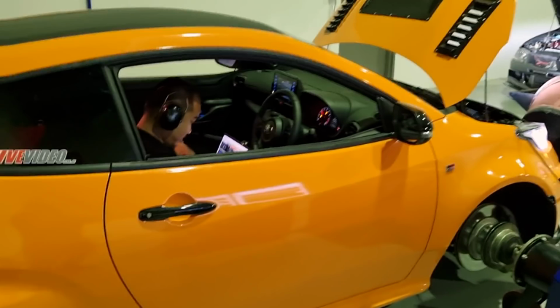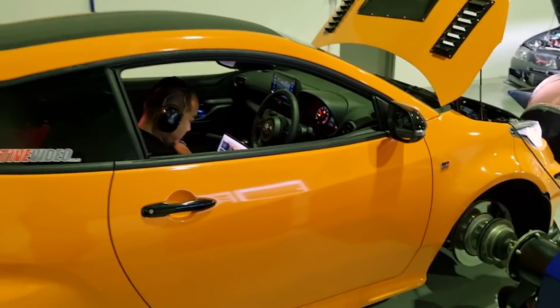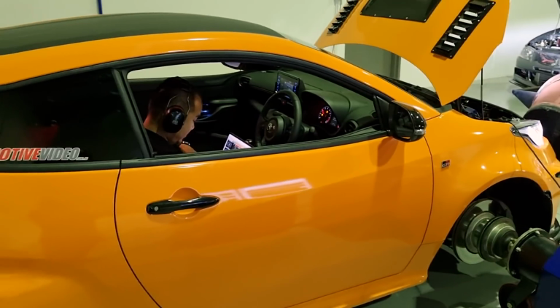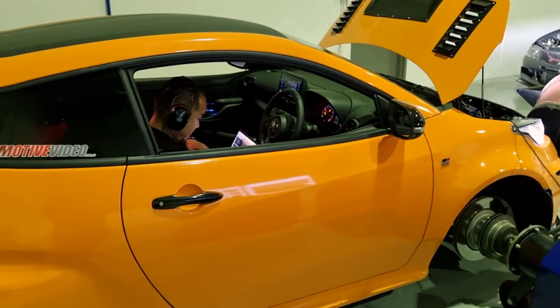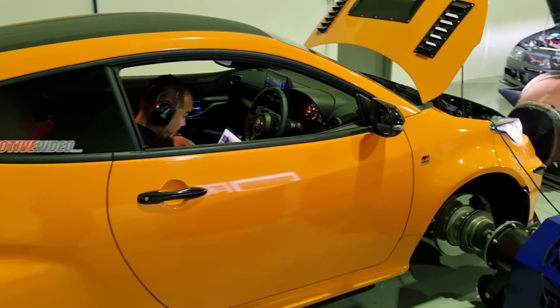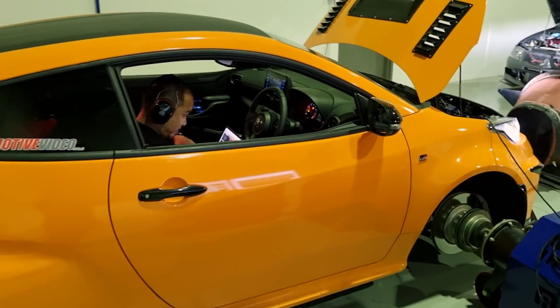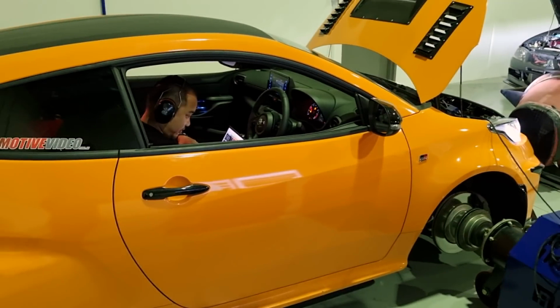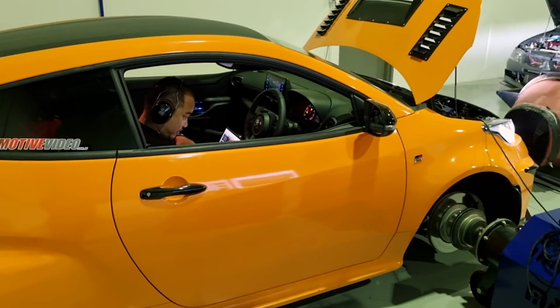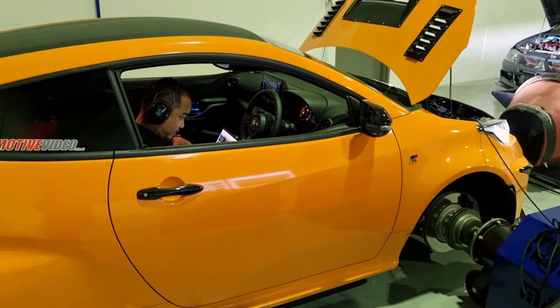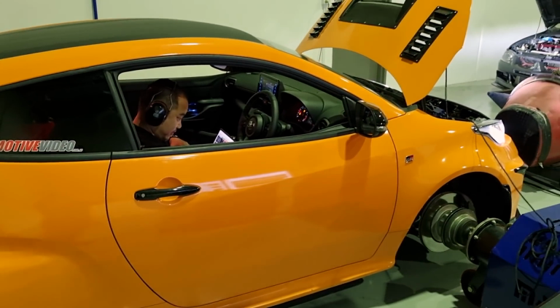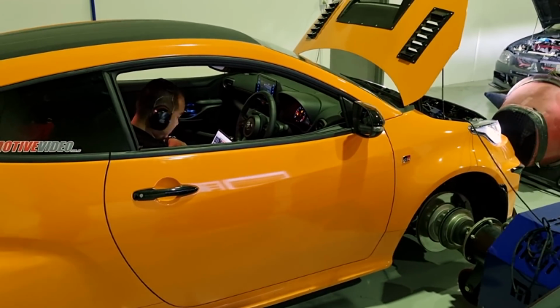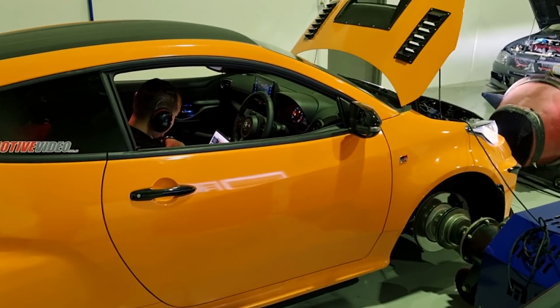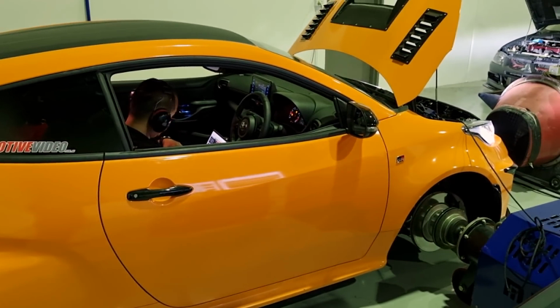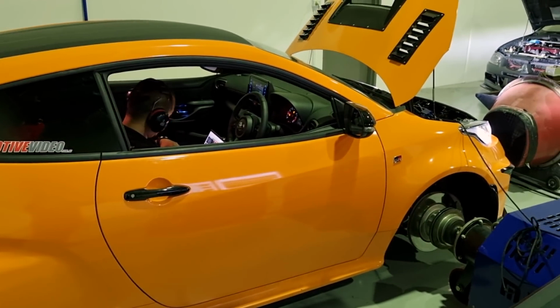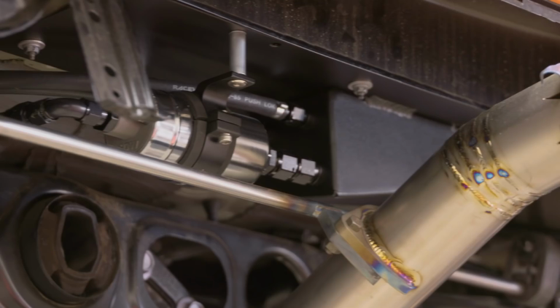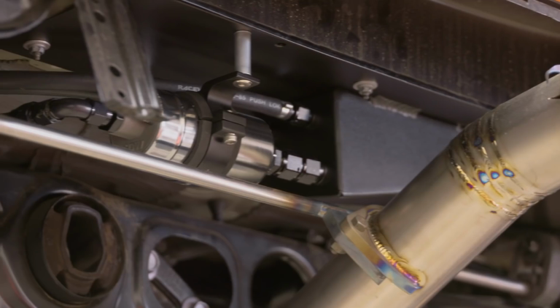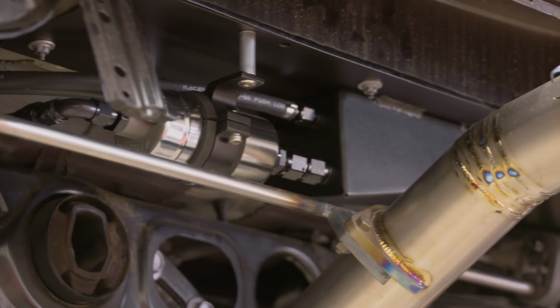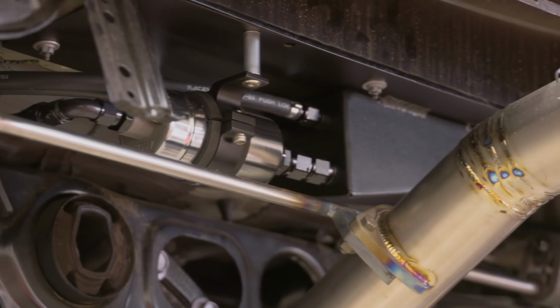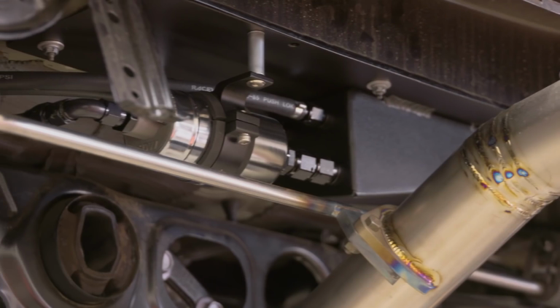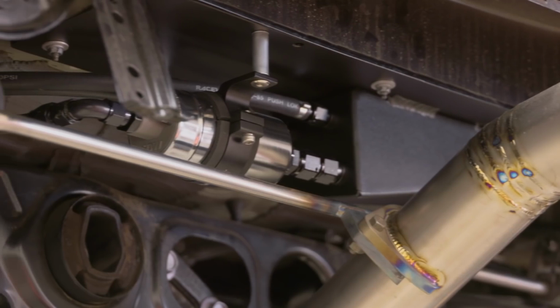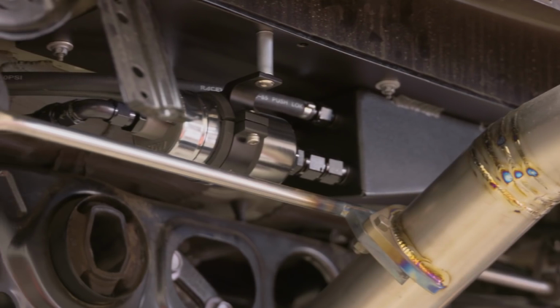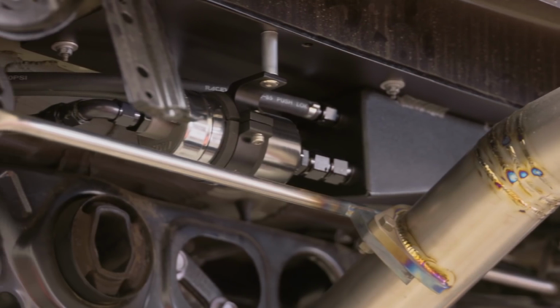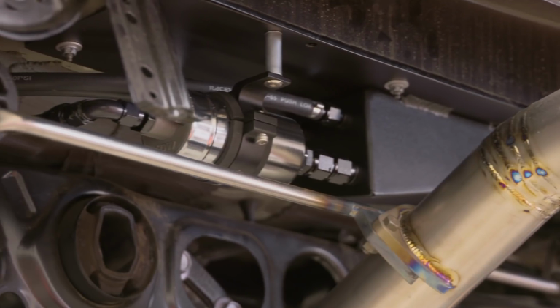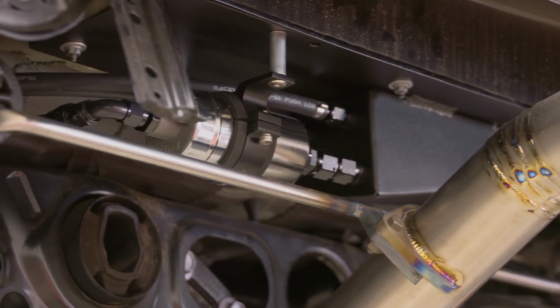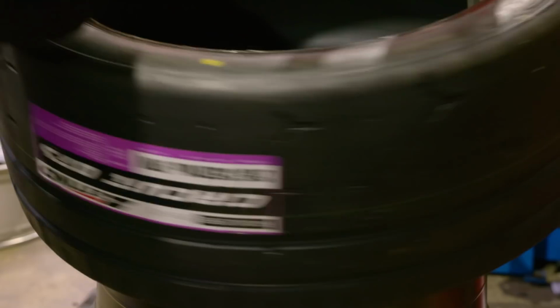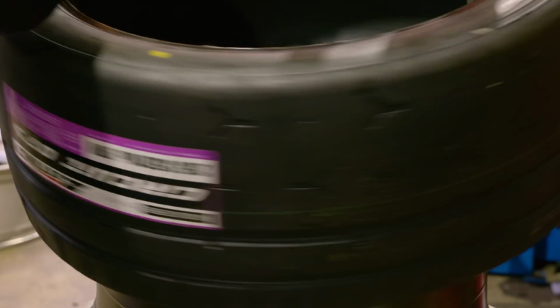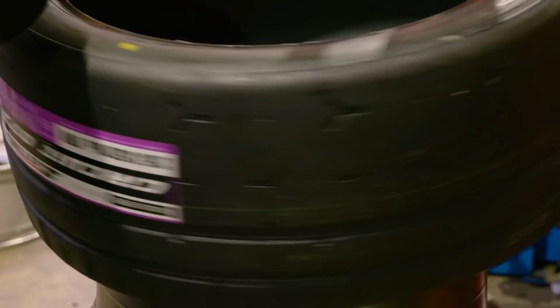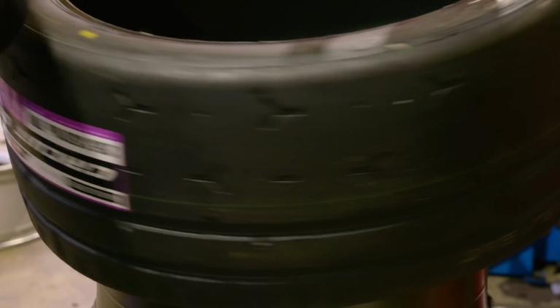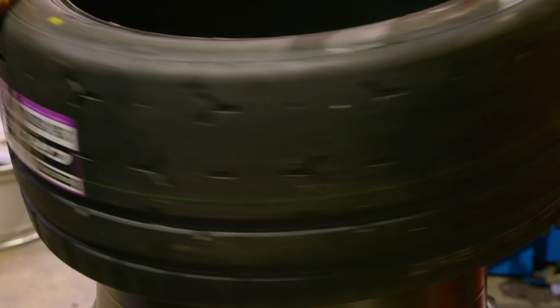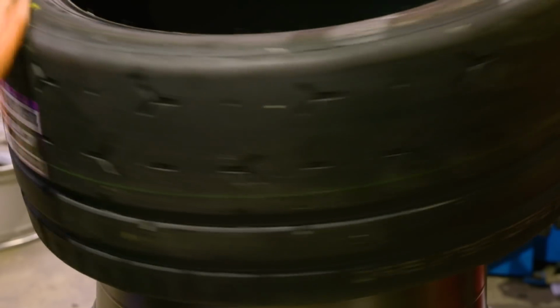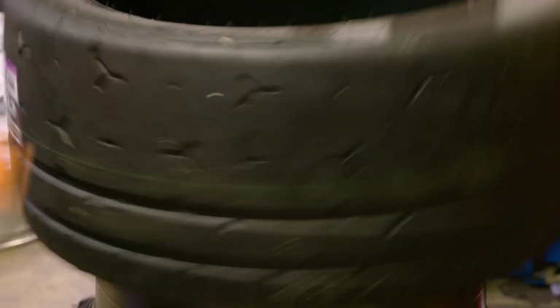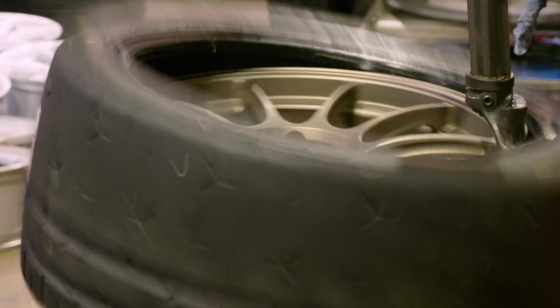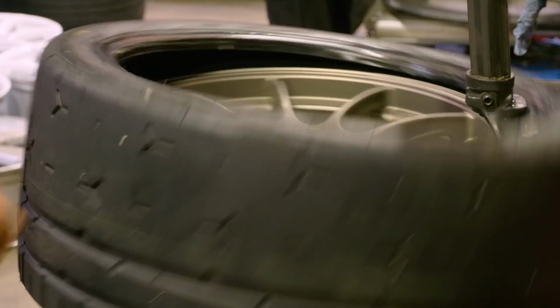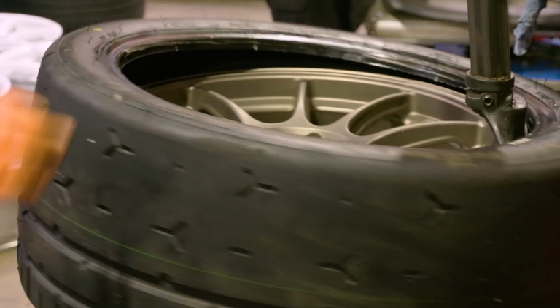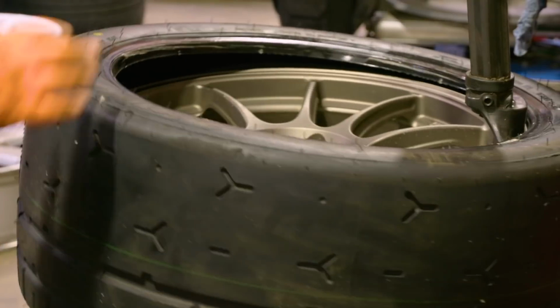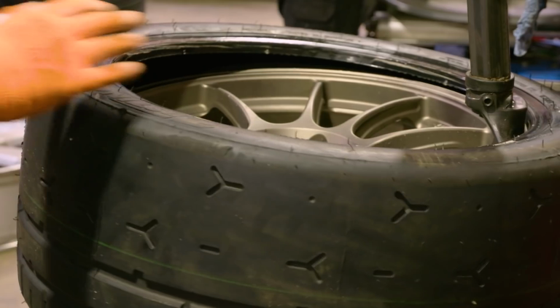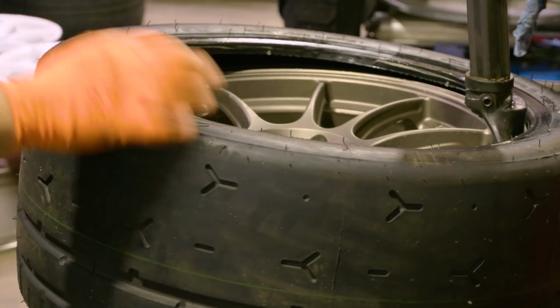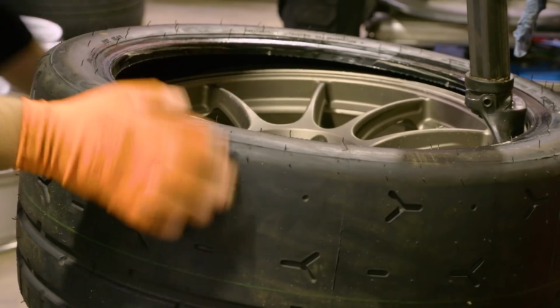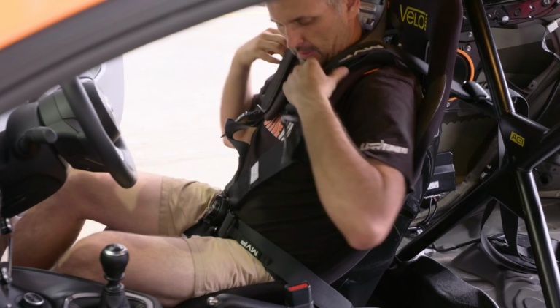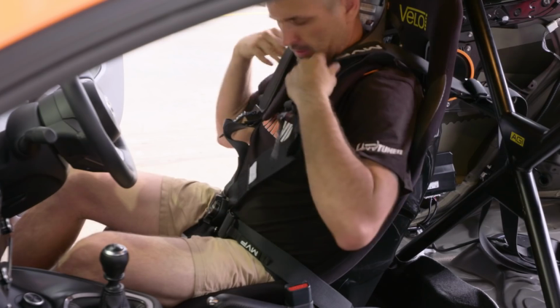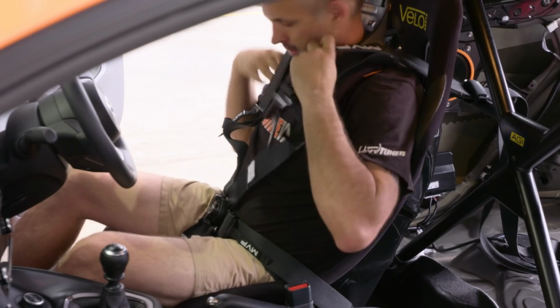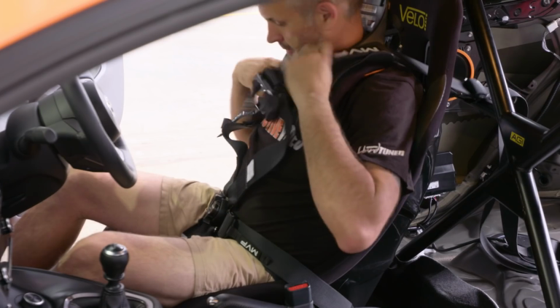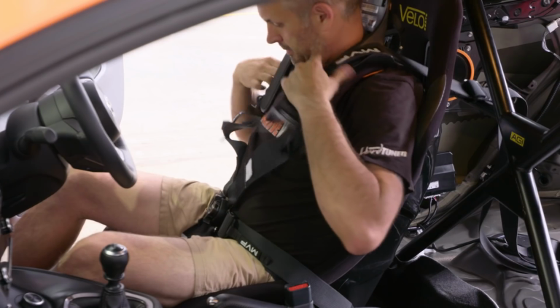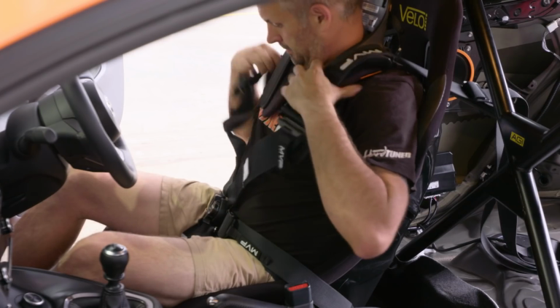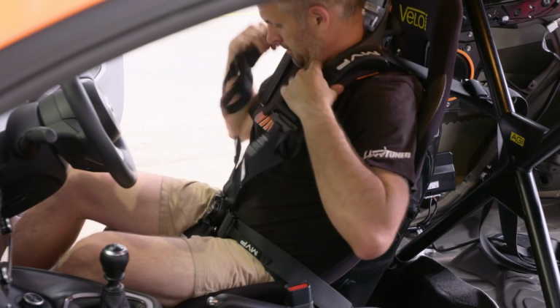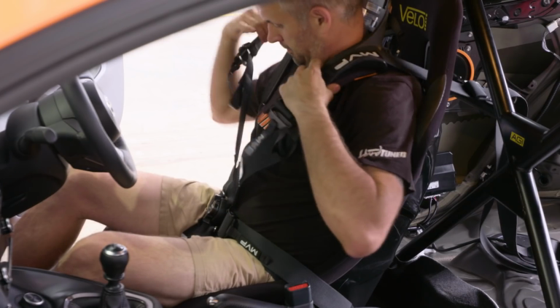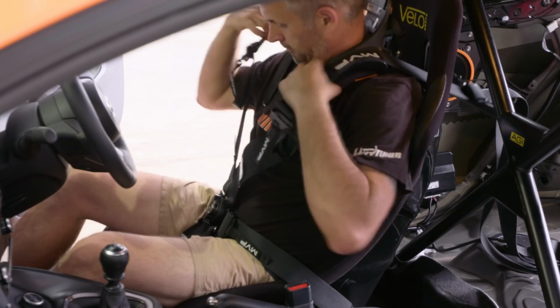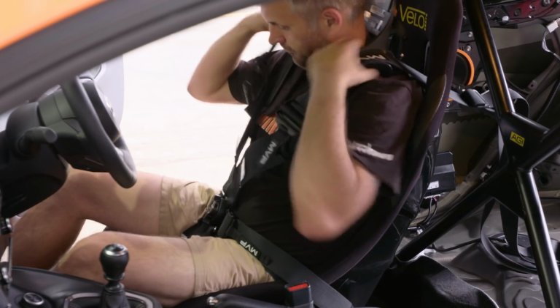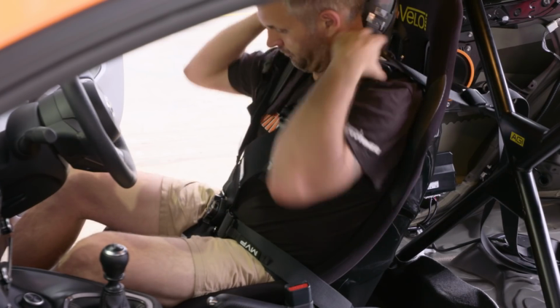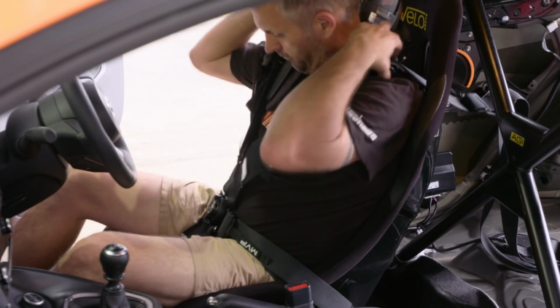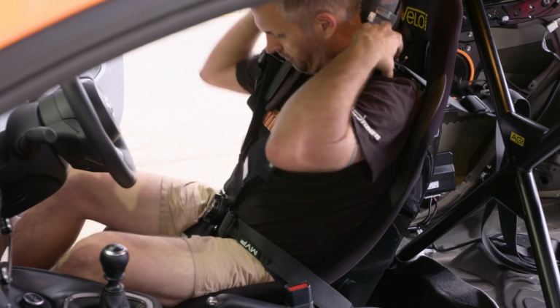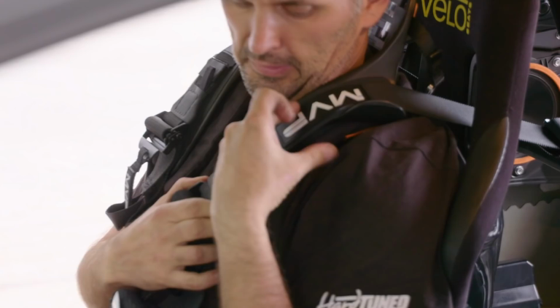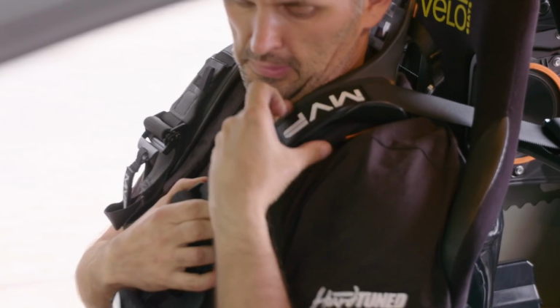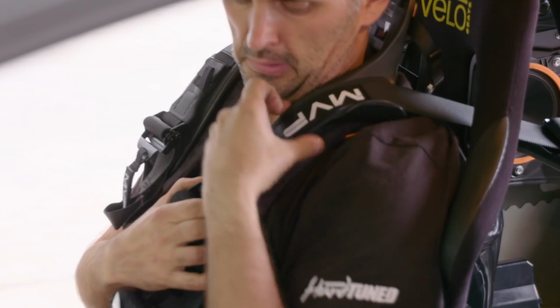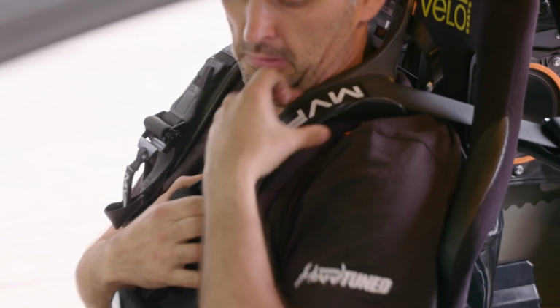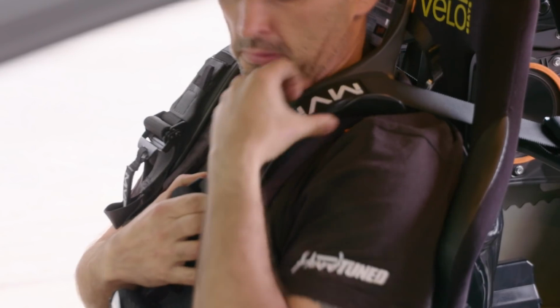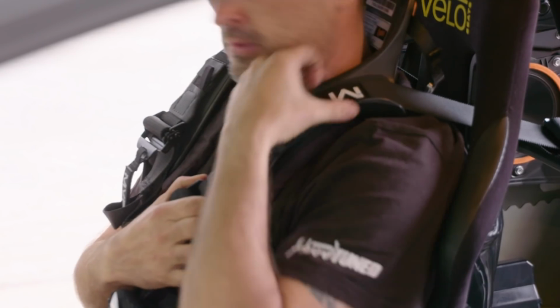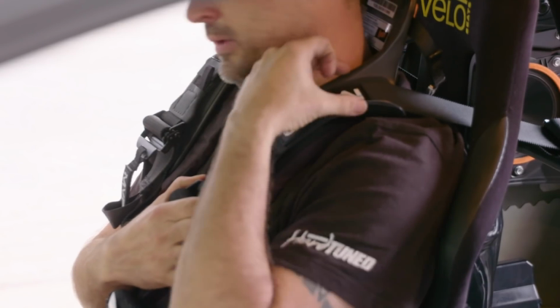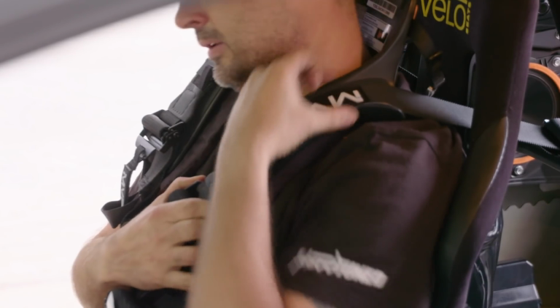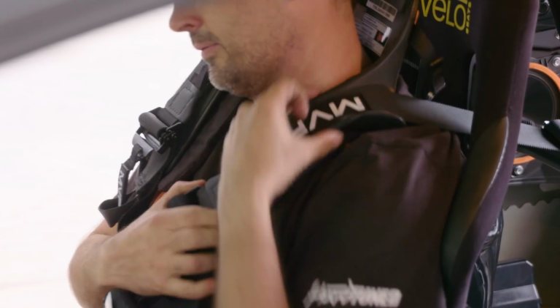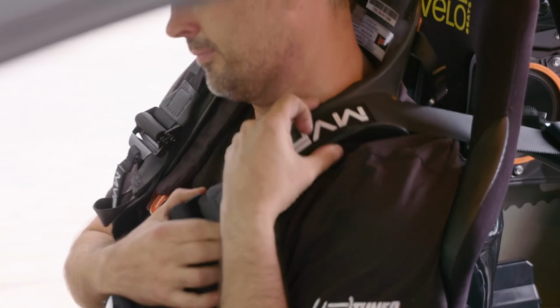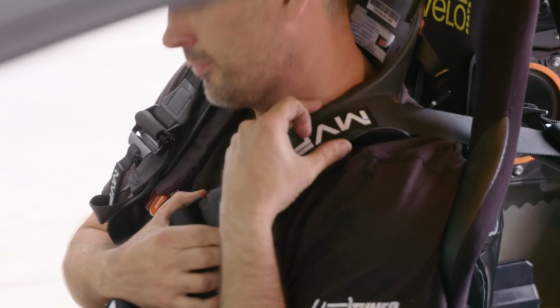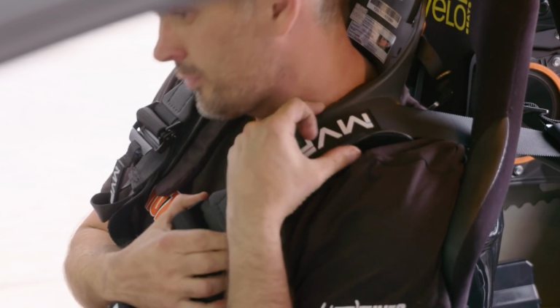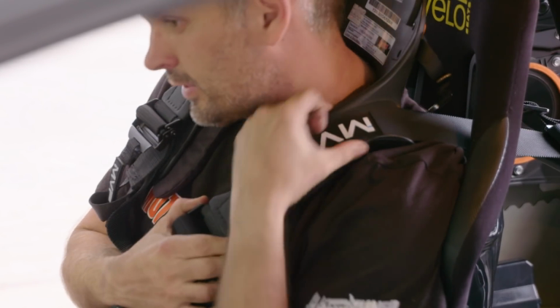In this episode of Motive Garage presented by SparesBox, we get our GR Yaris track ready to go to Challenge Bathurst.